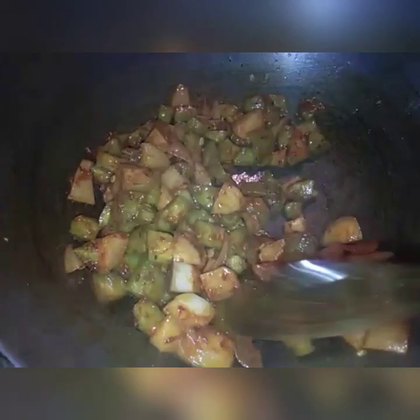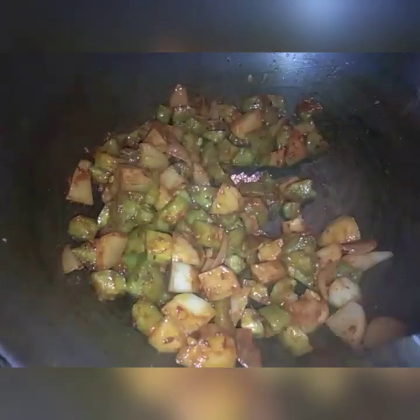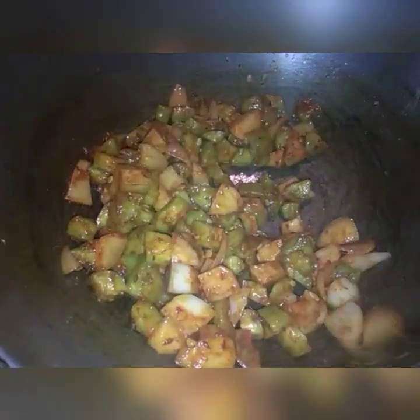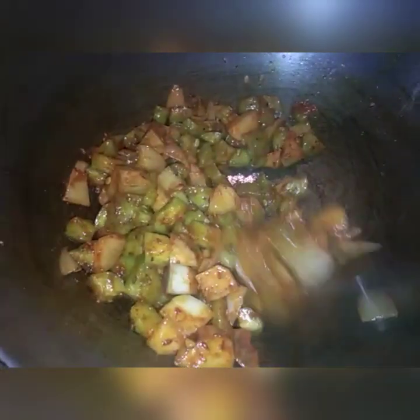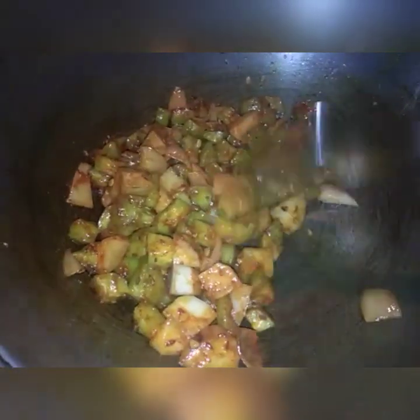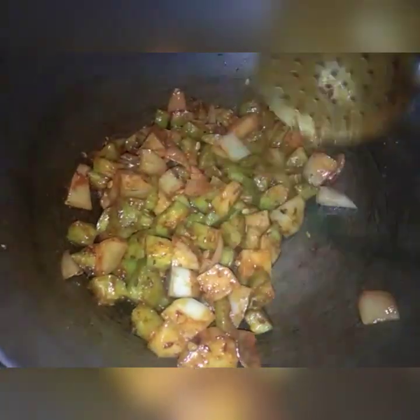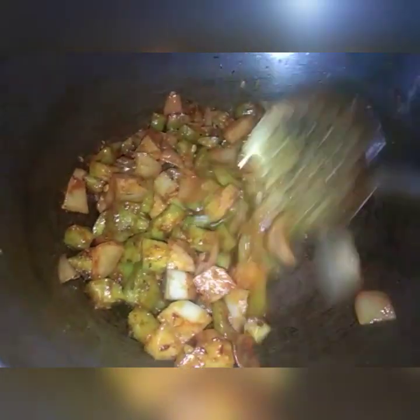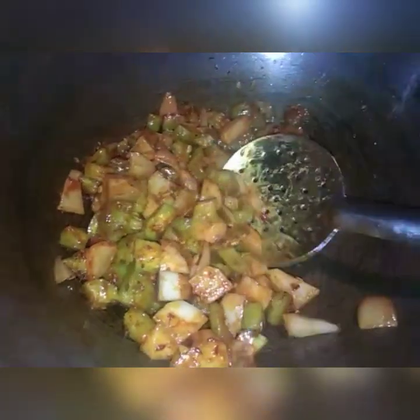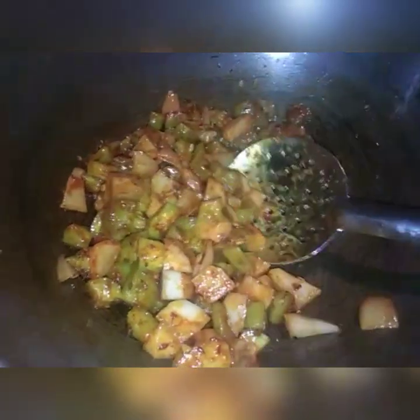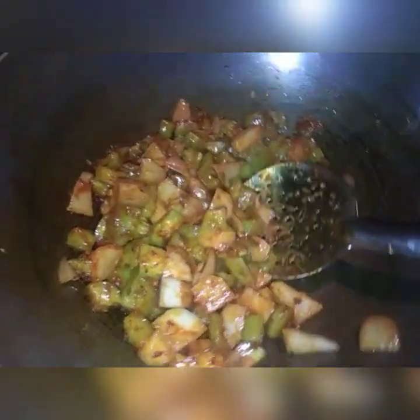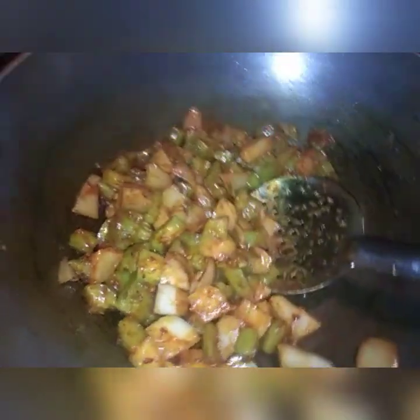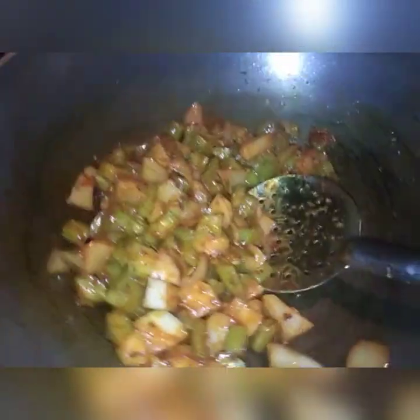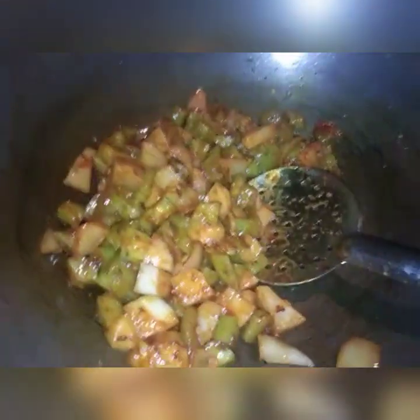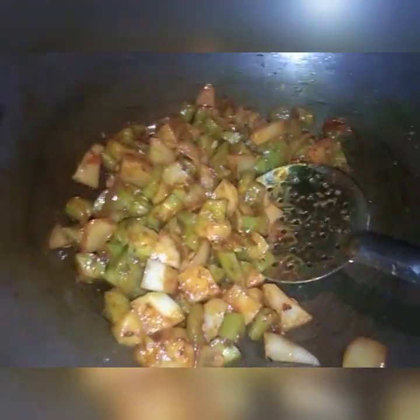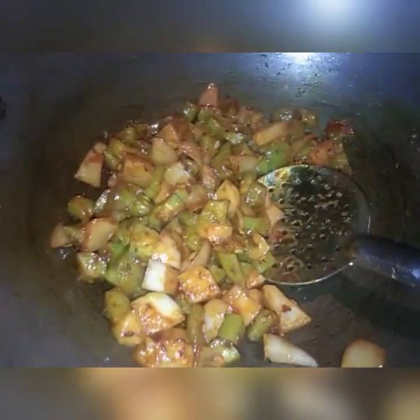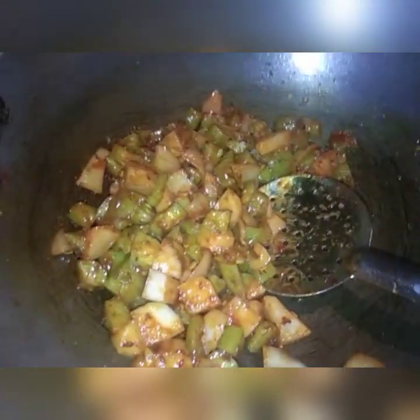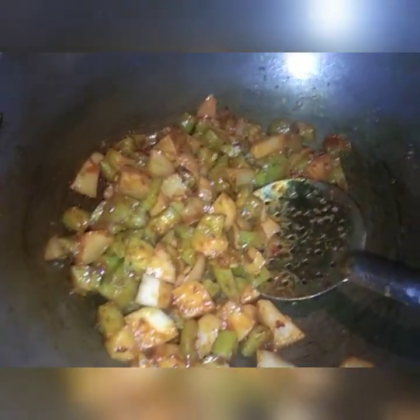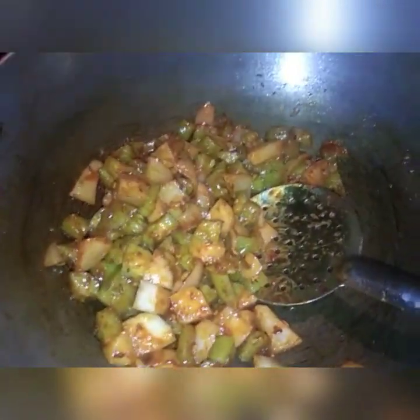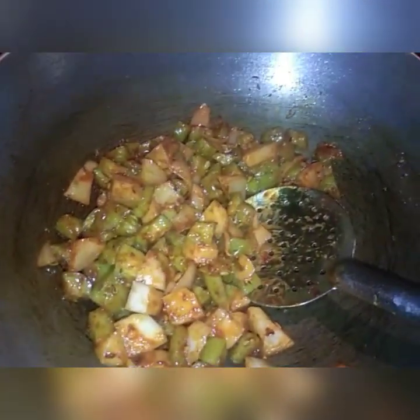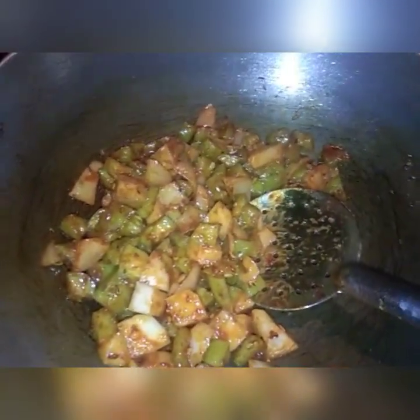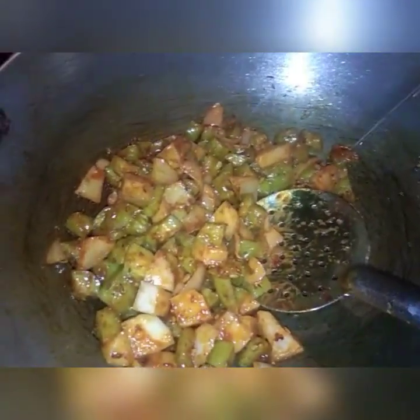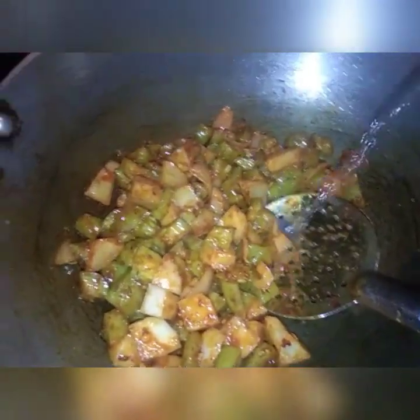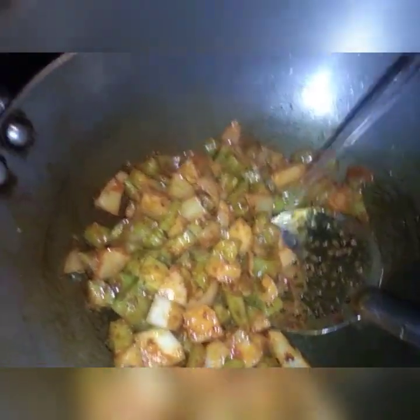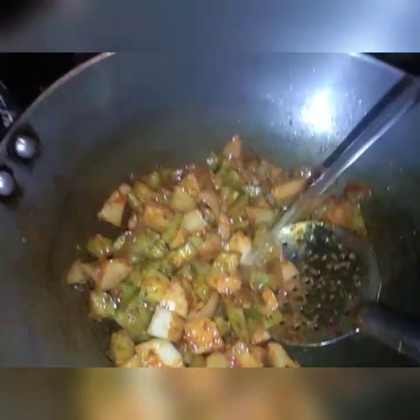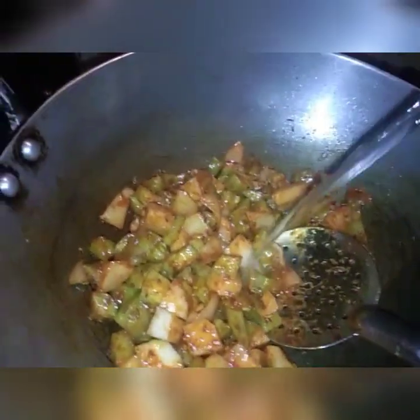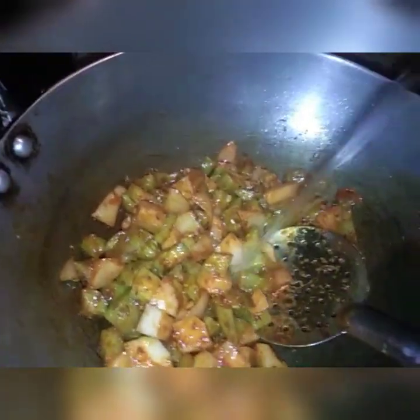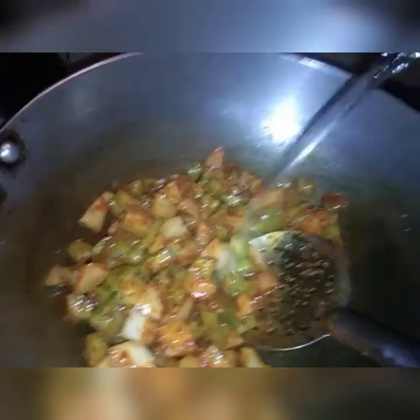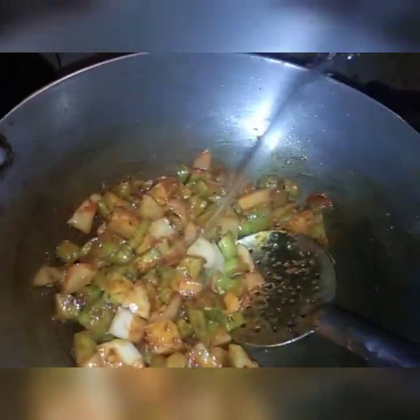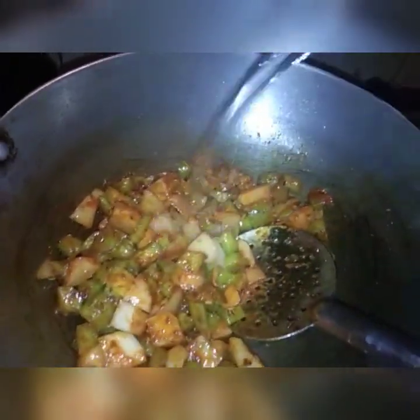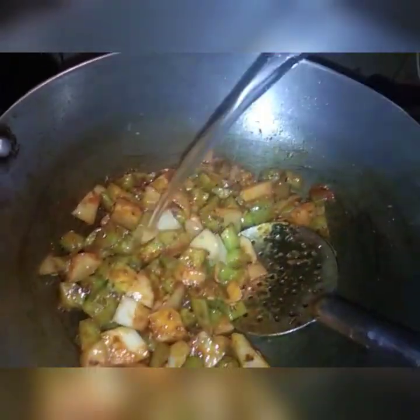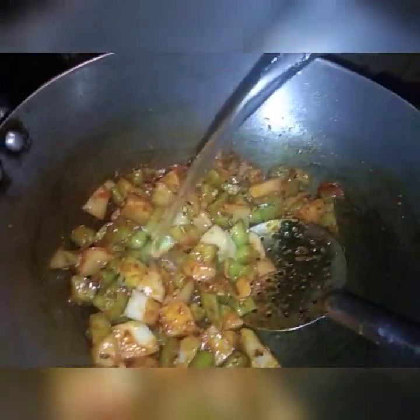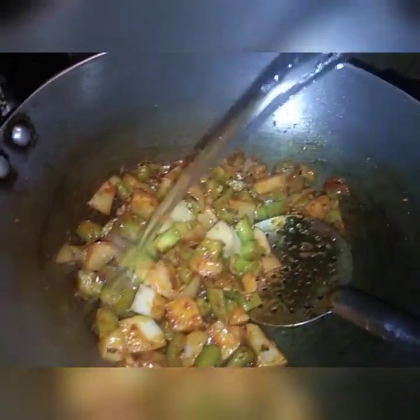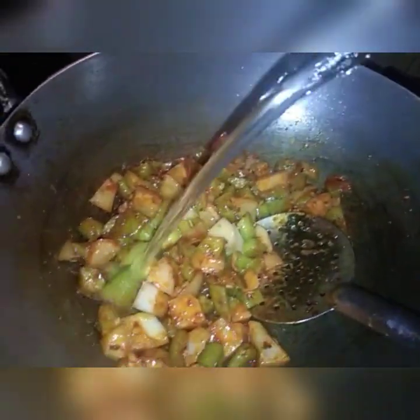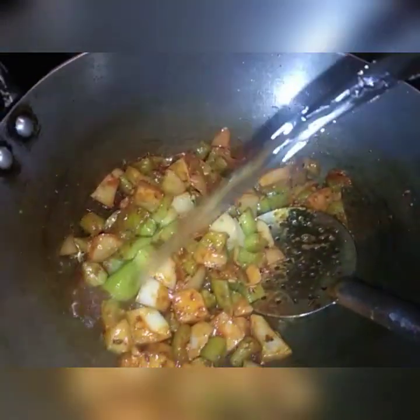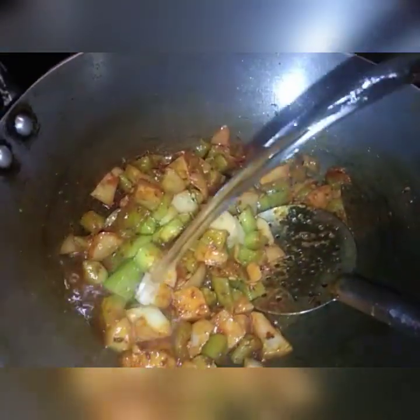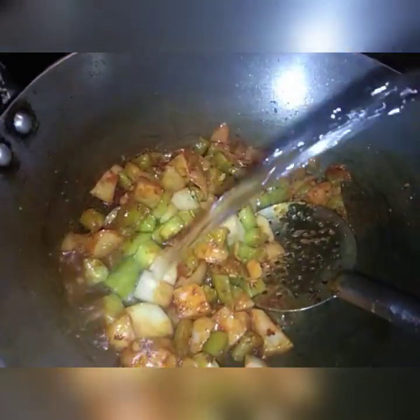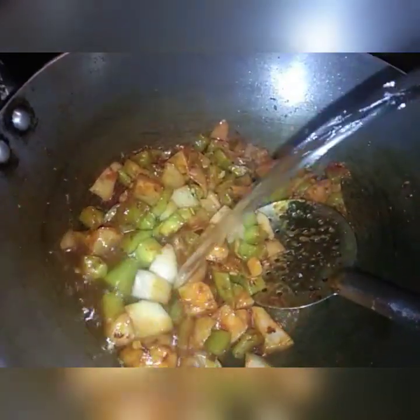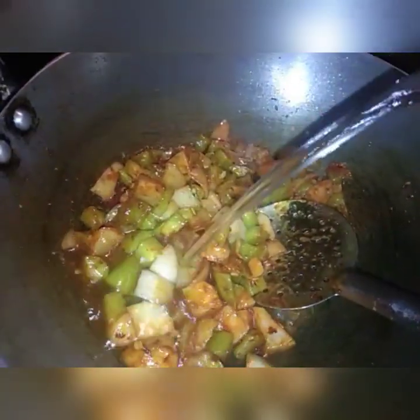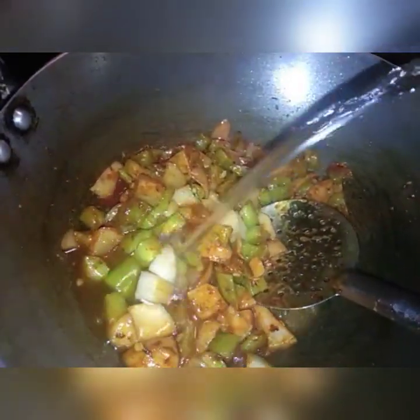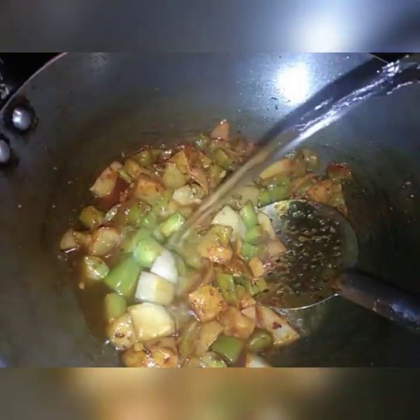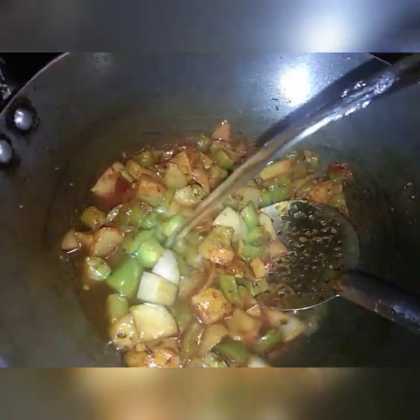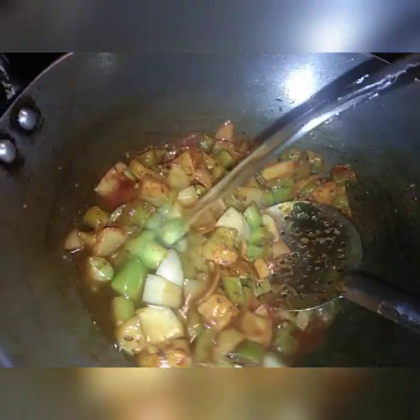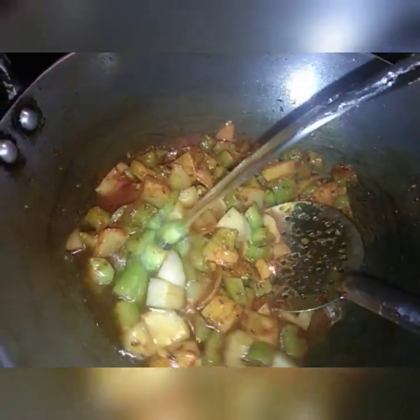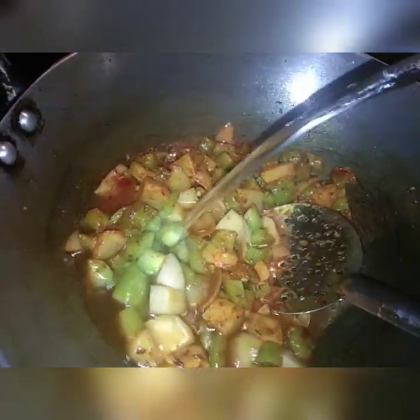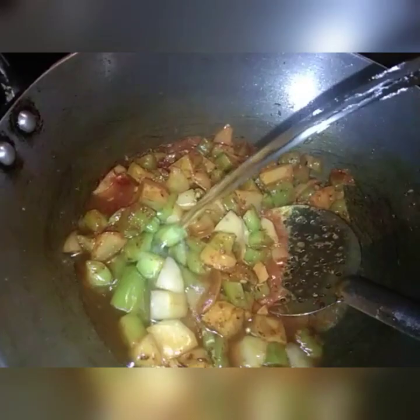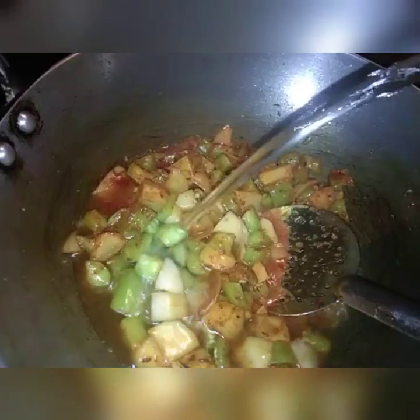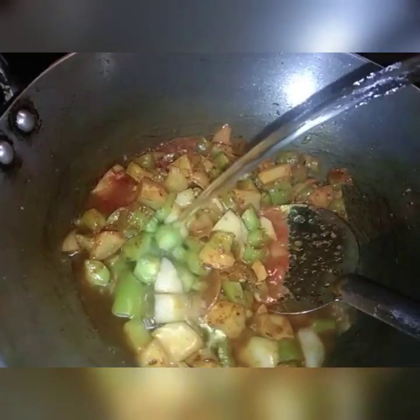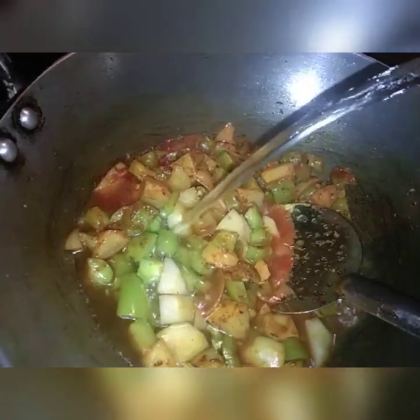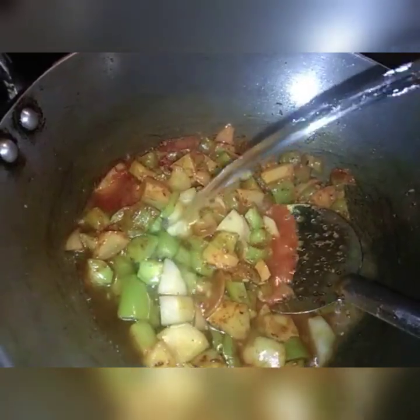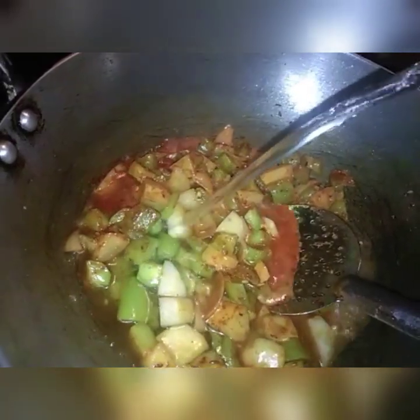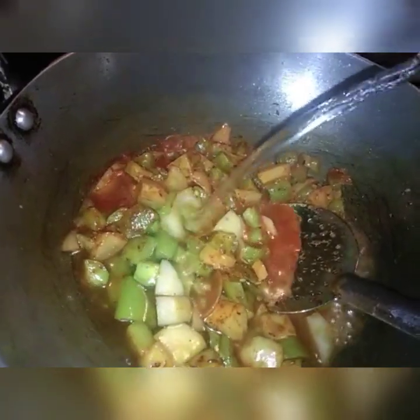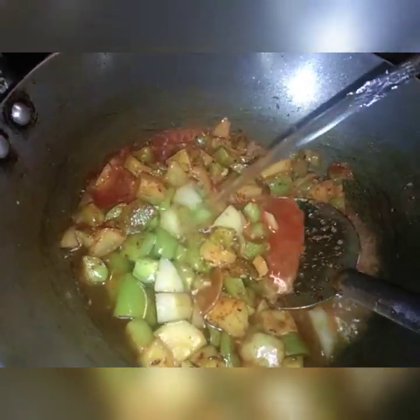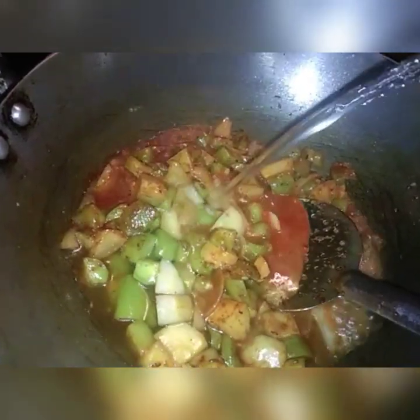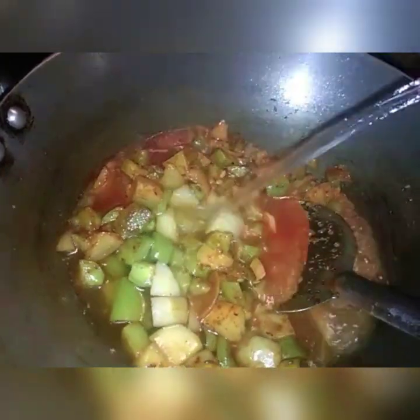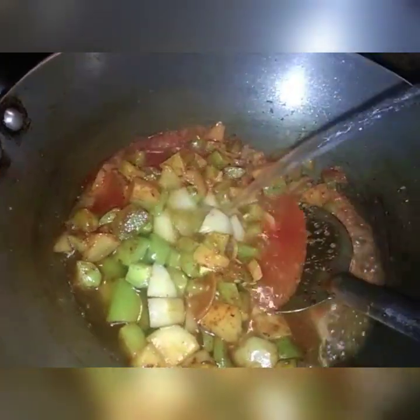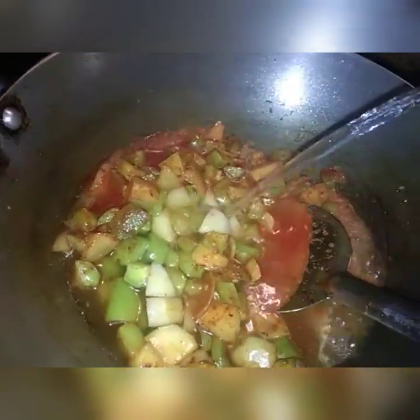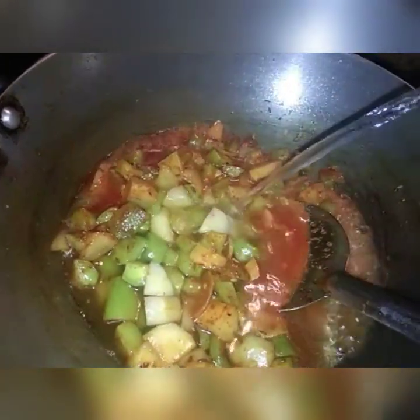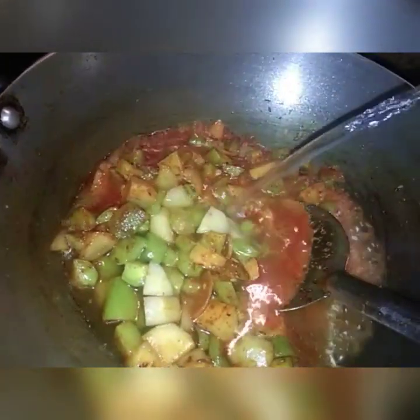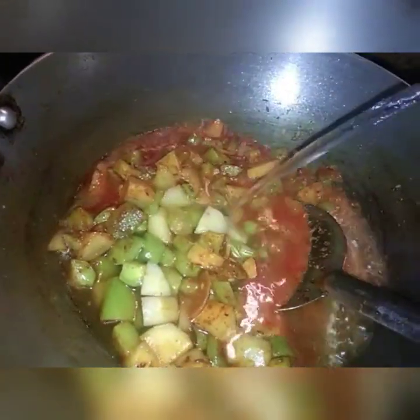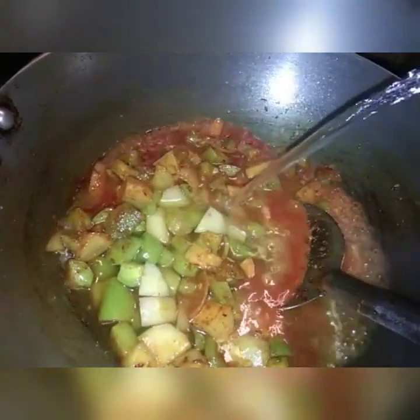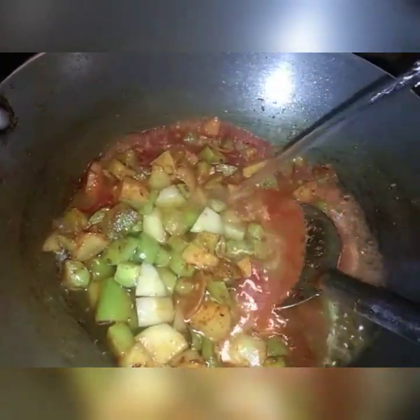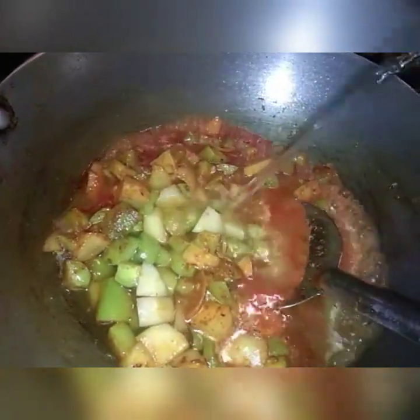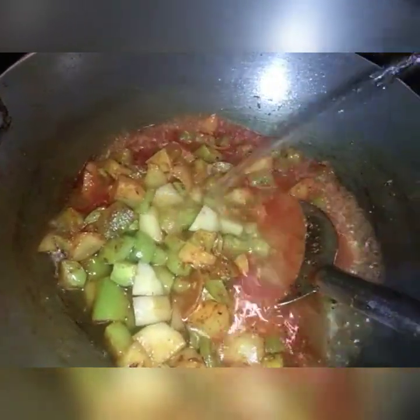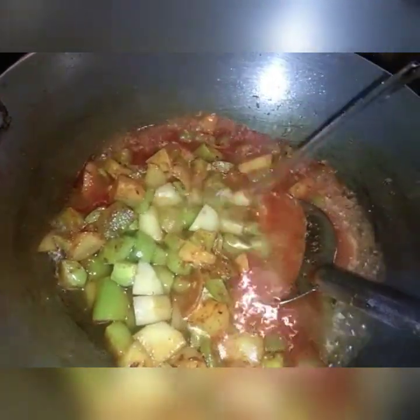This is the hot water. Now let's cook the hot water.